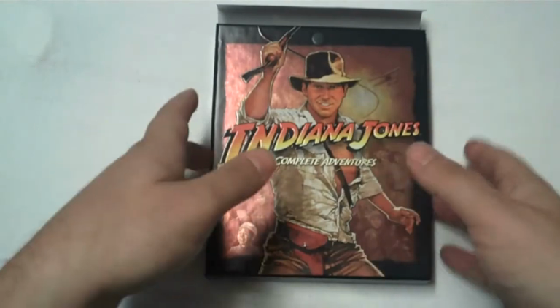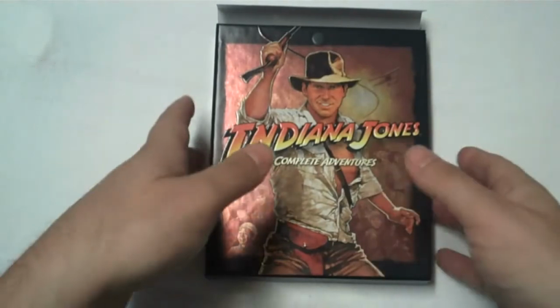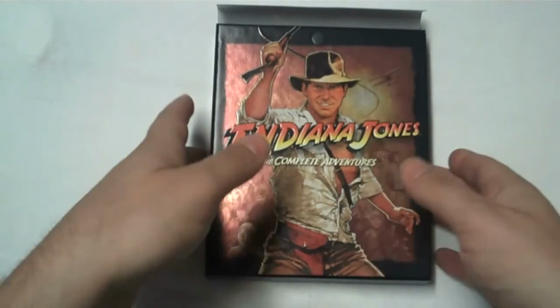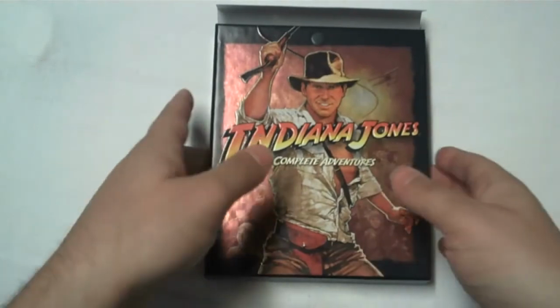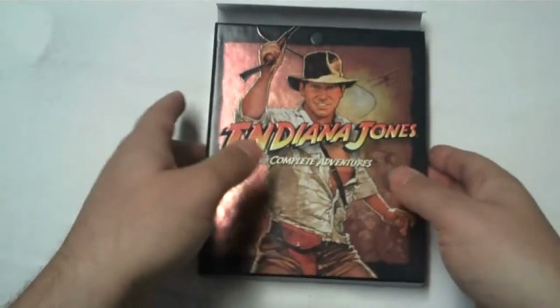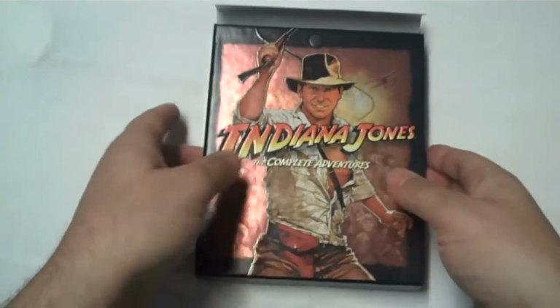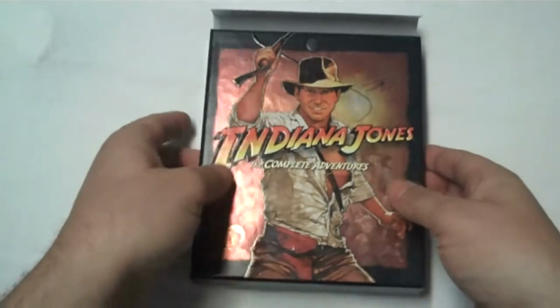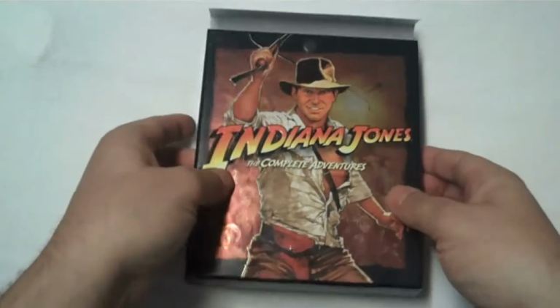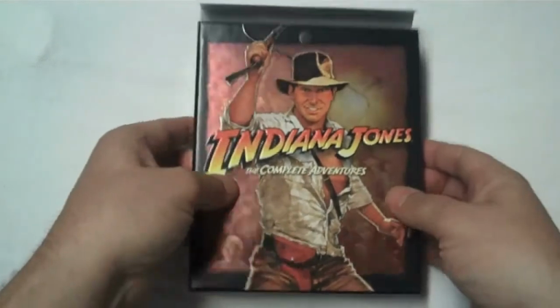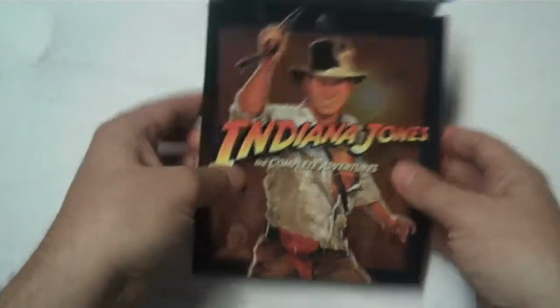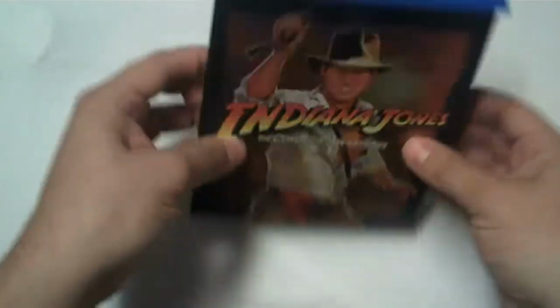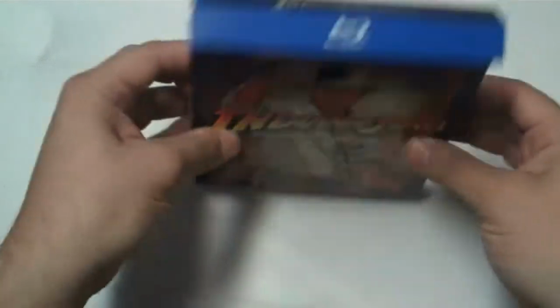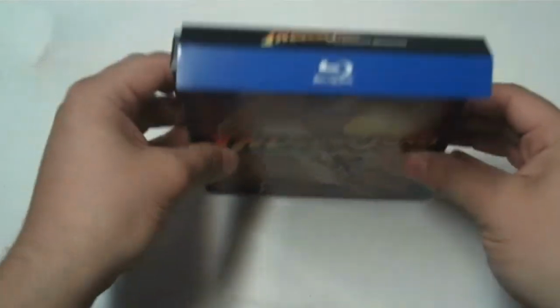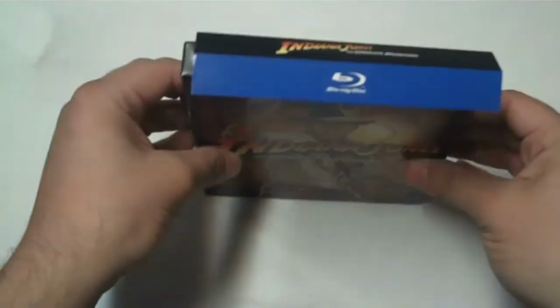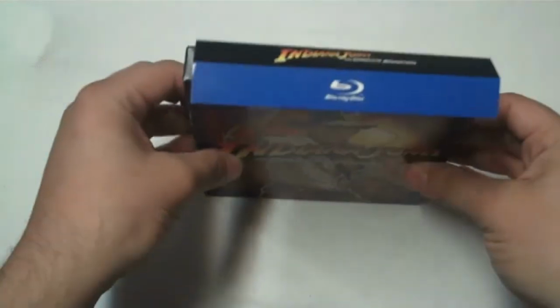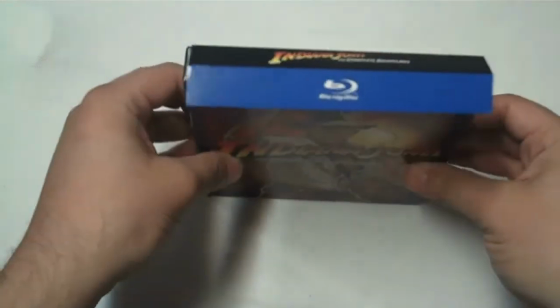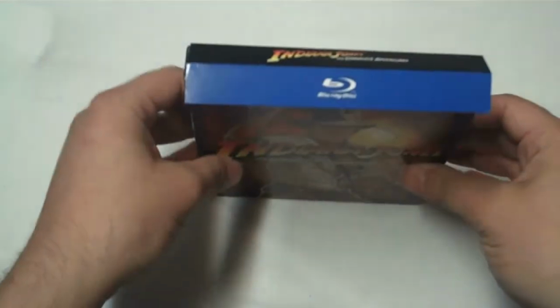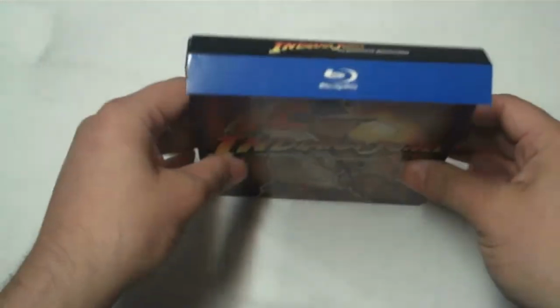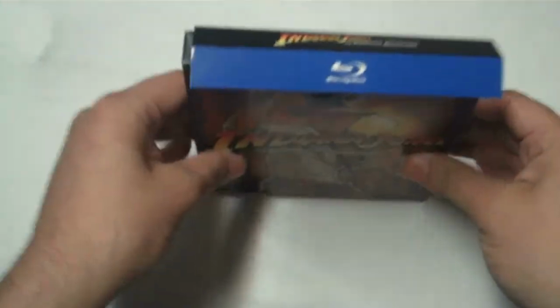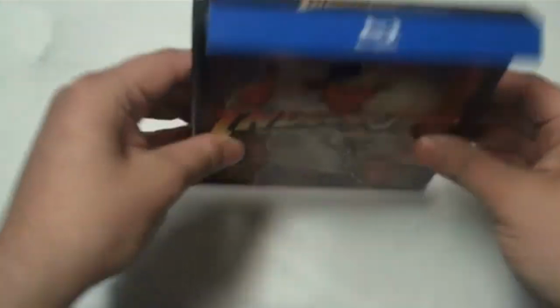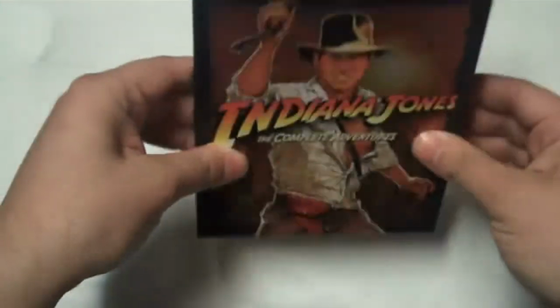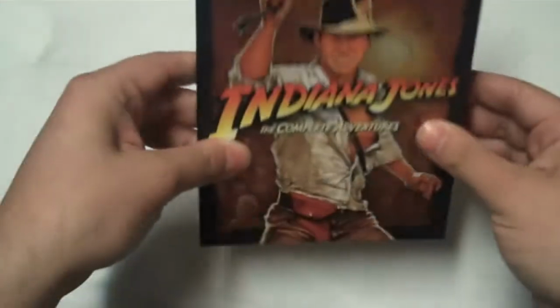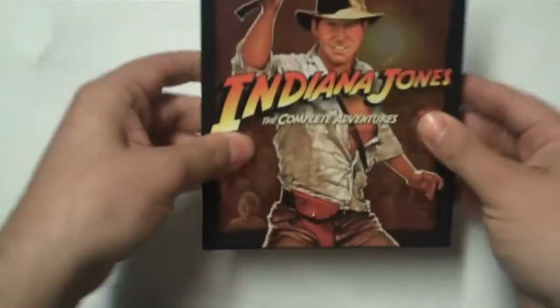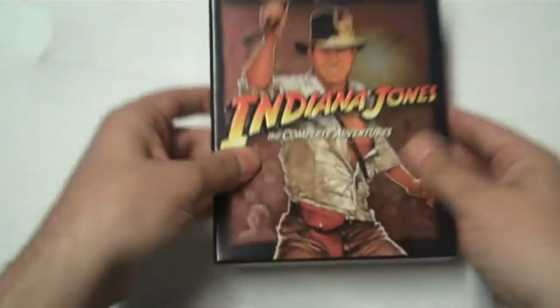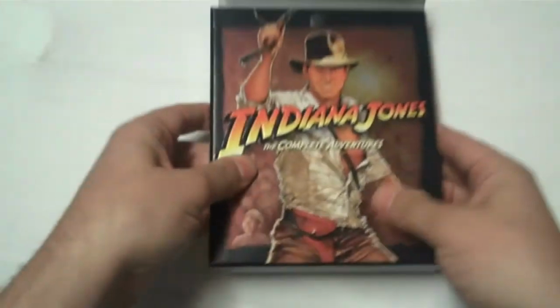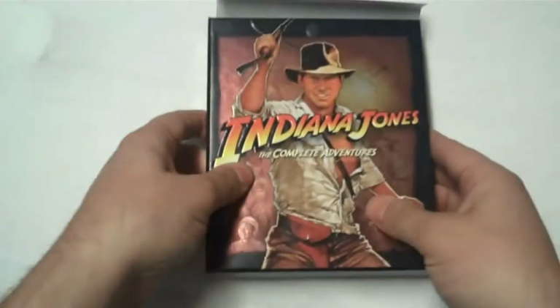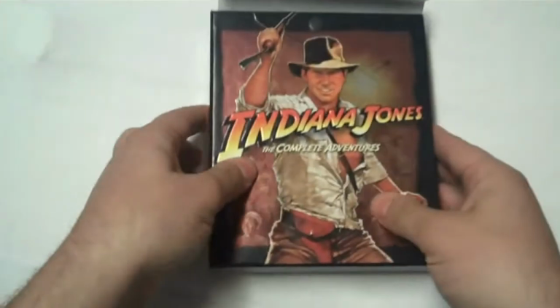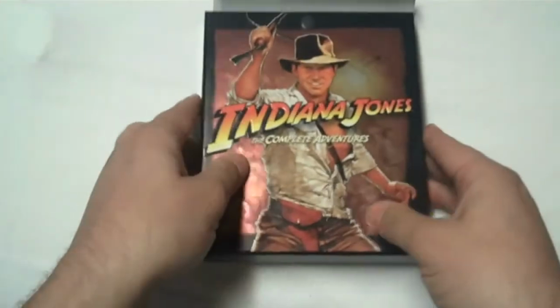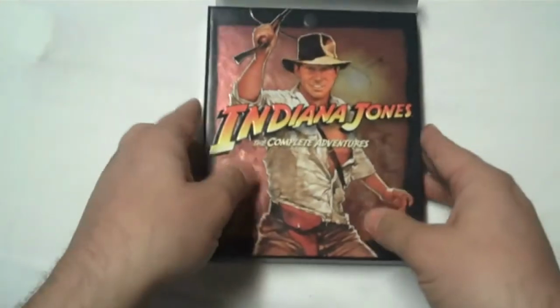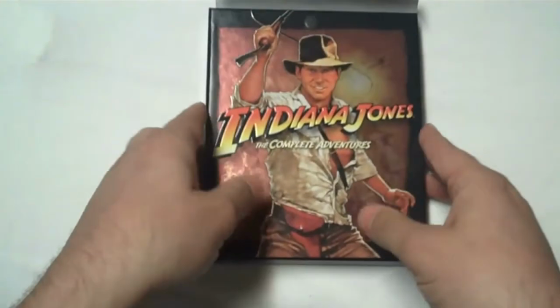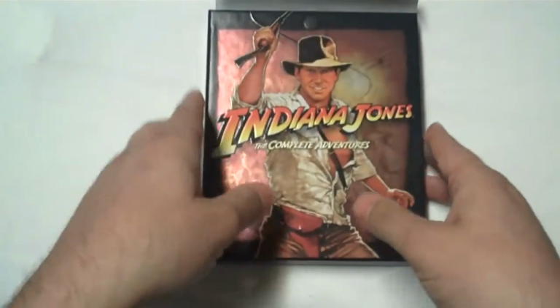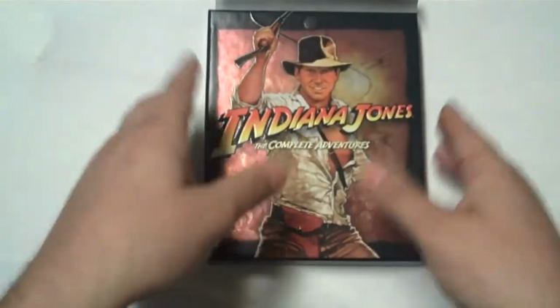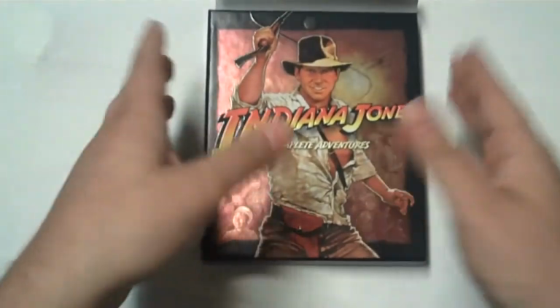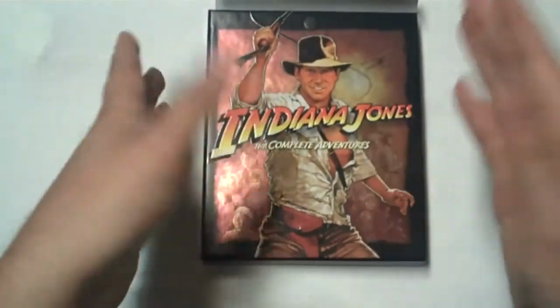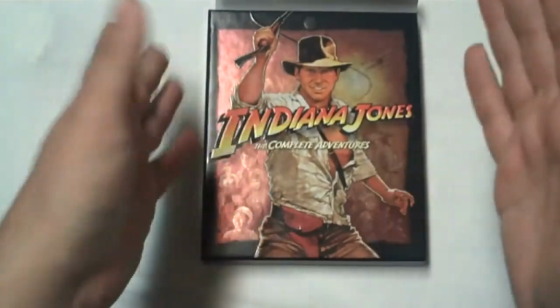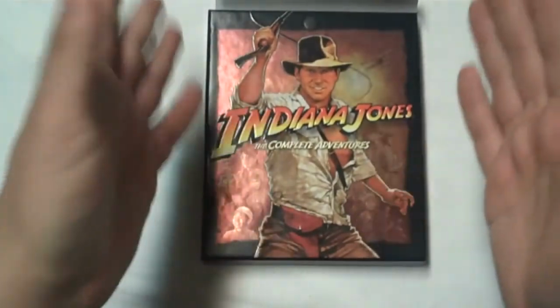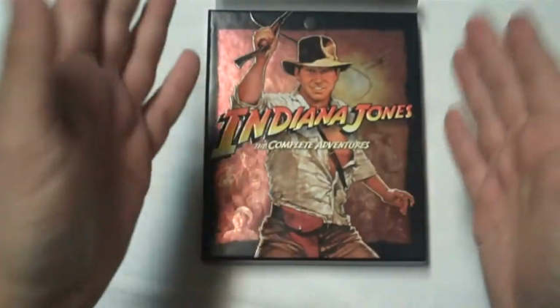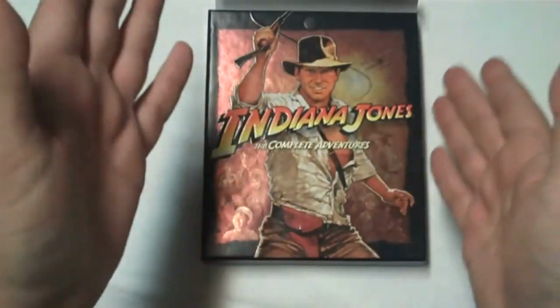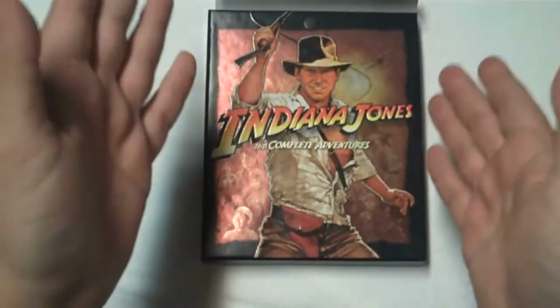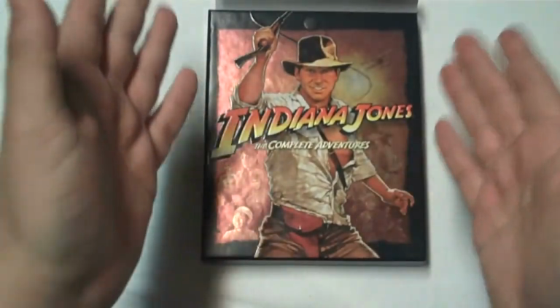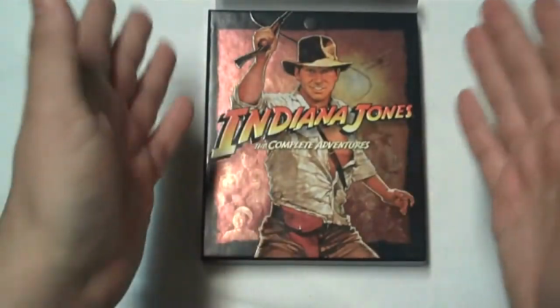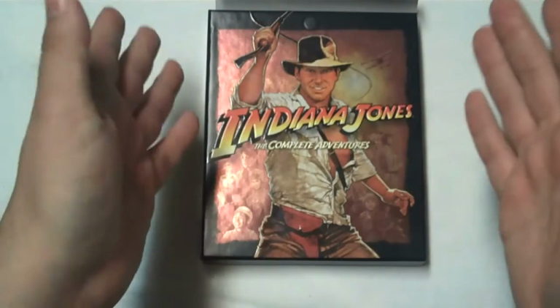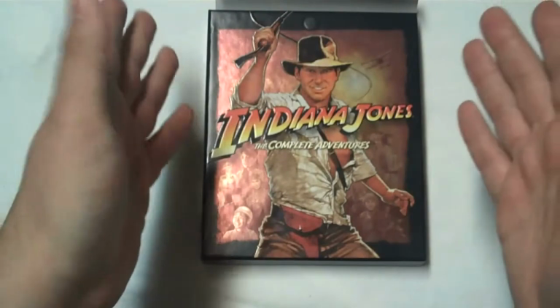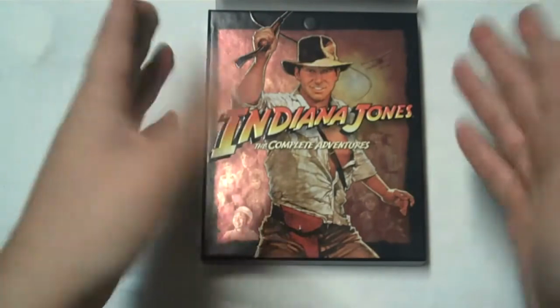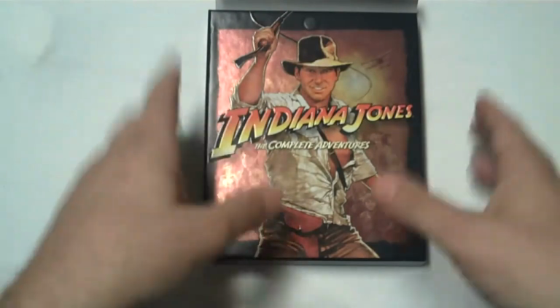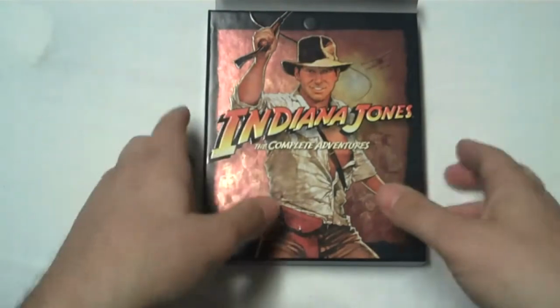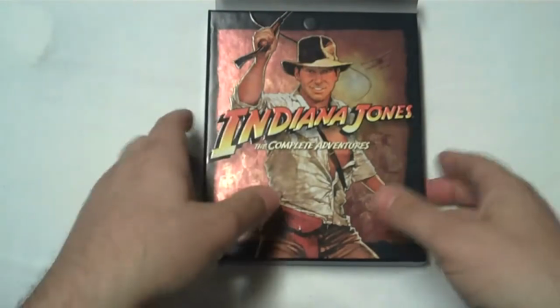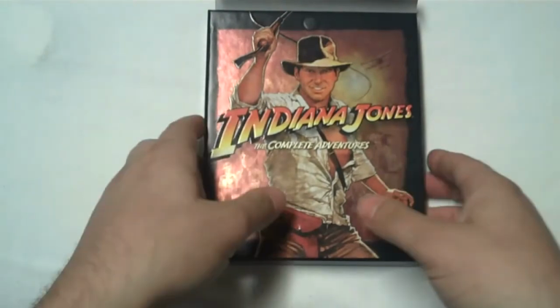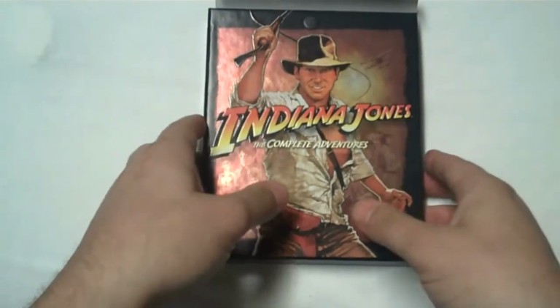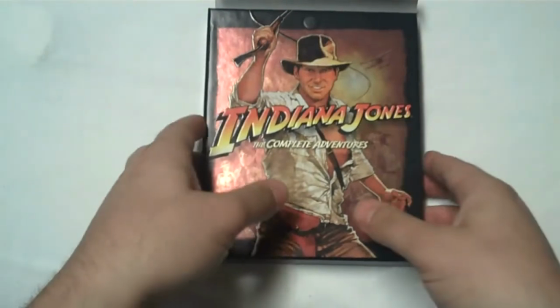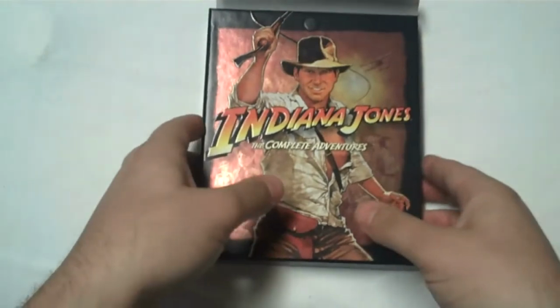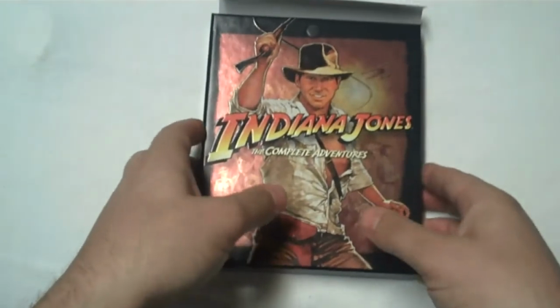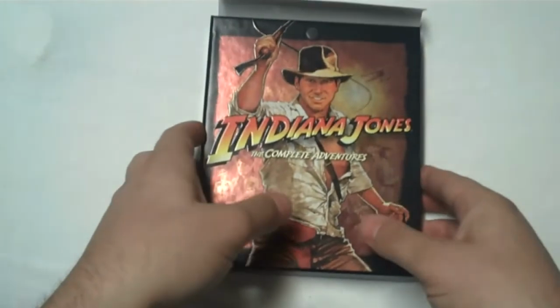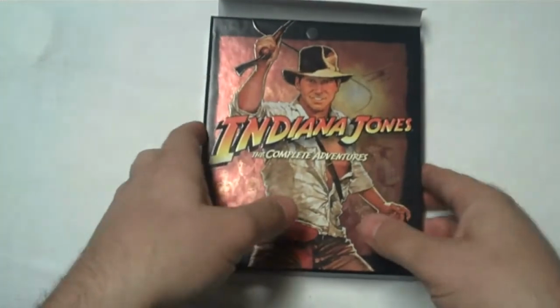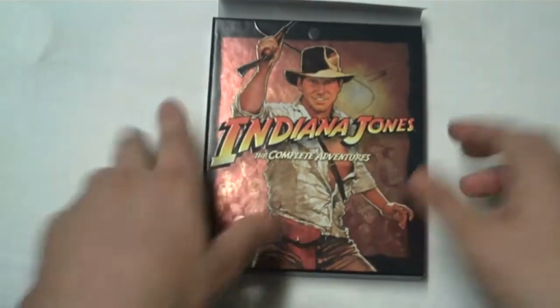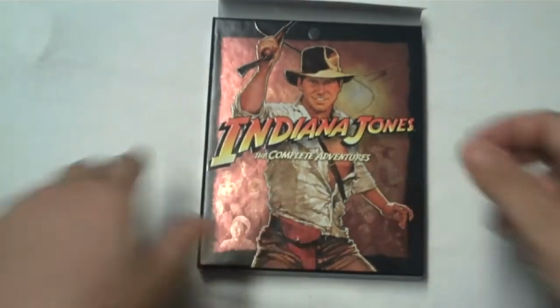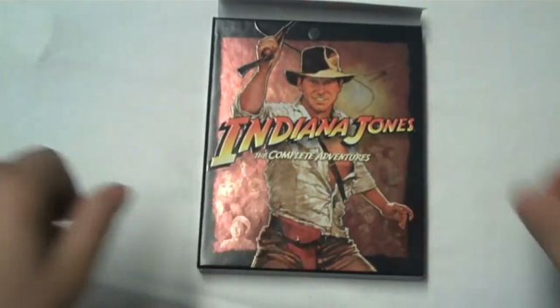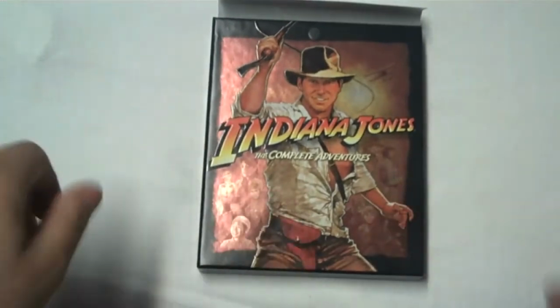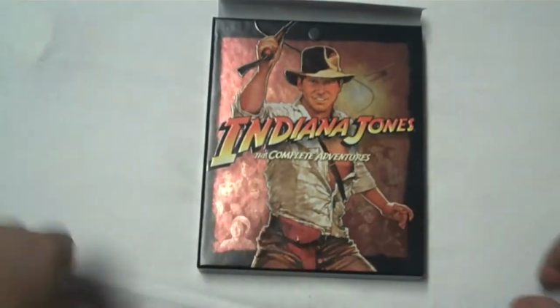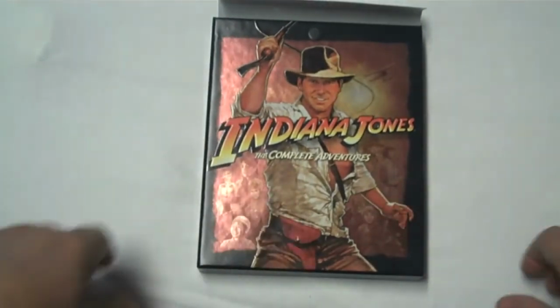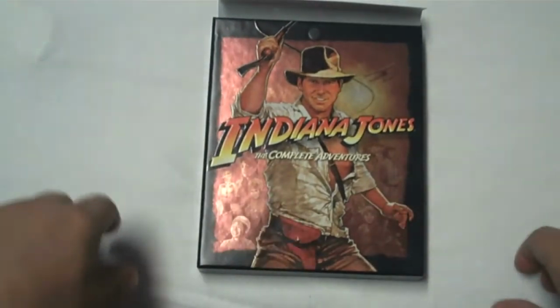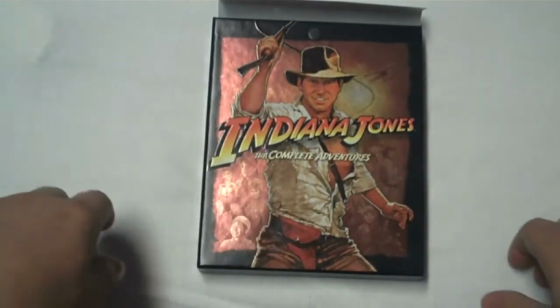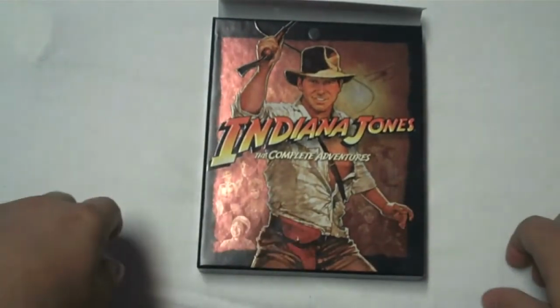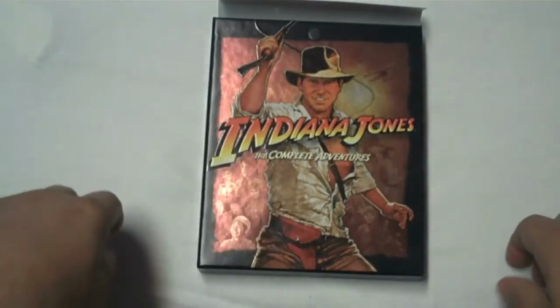So if you're interested — all four films, one shot. Nice case. Packaging, eh. But I think overall most people are going to be satisfied.